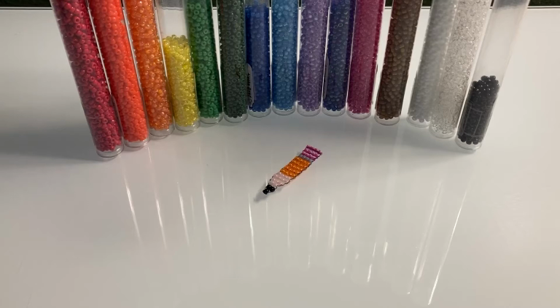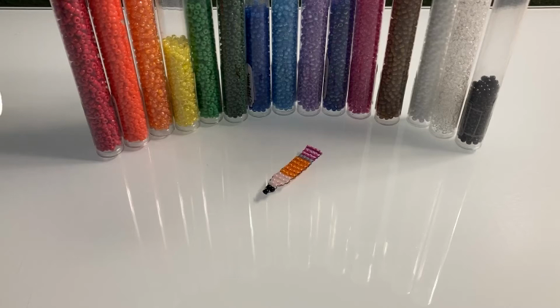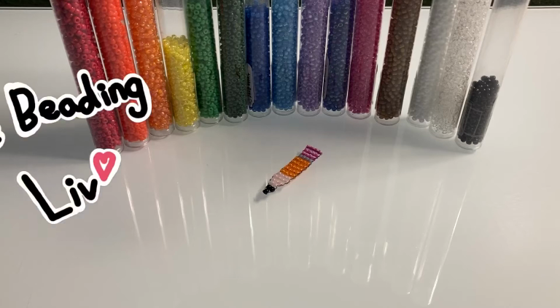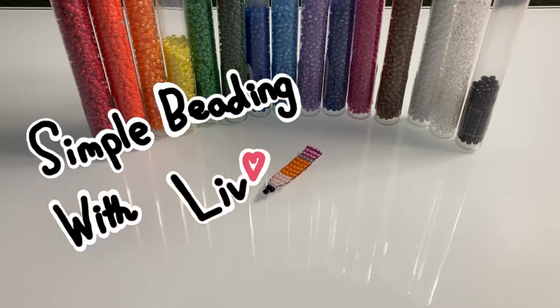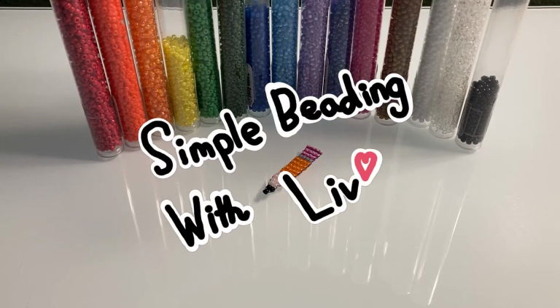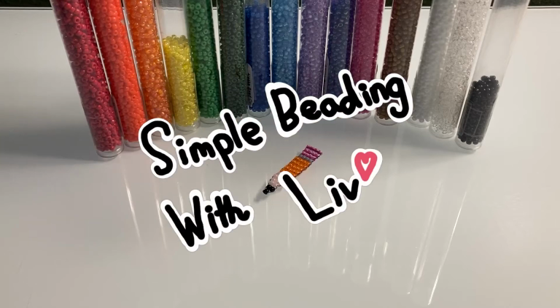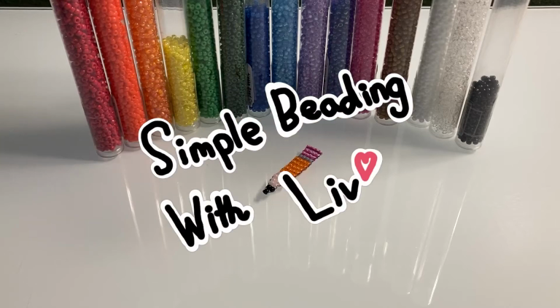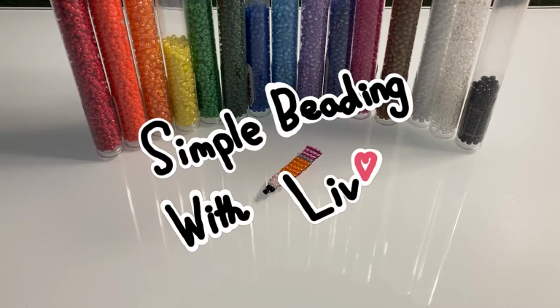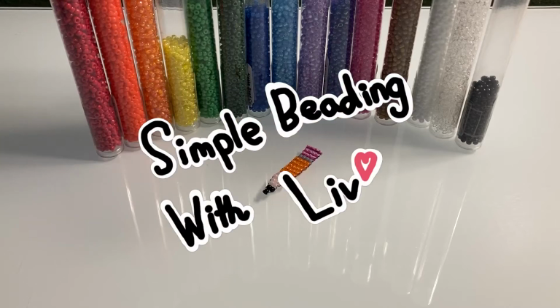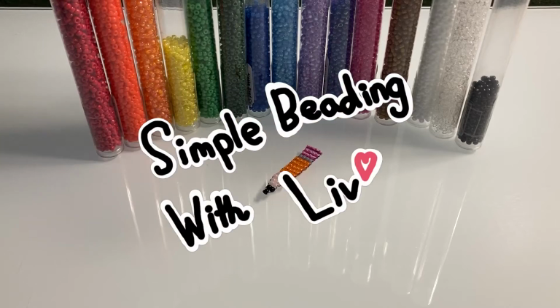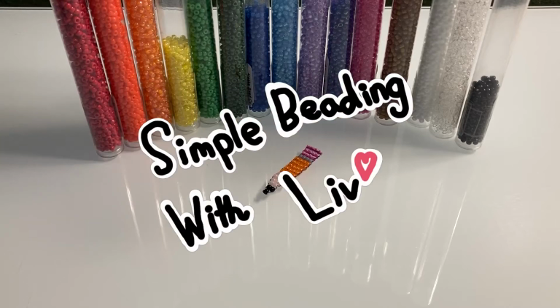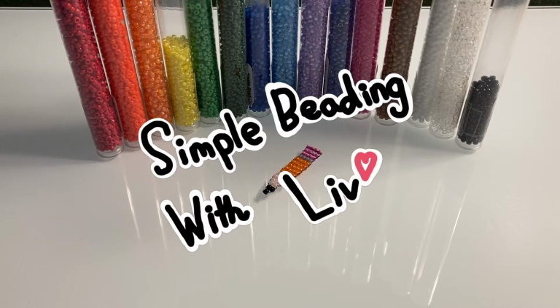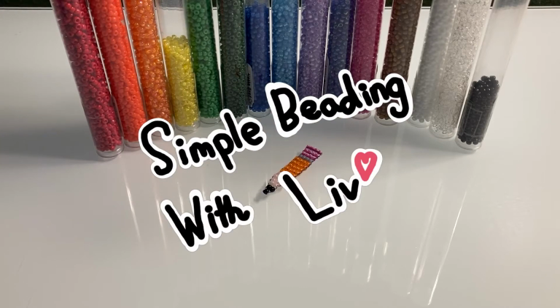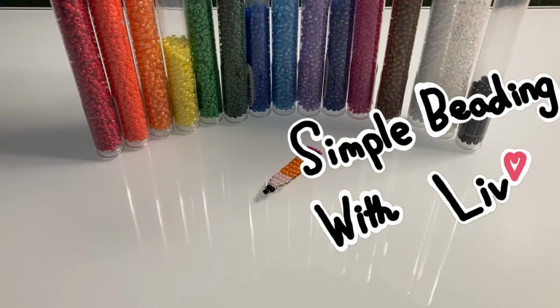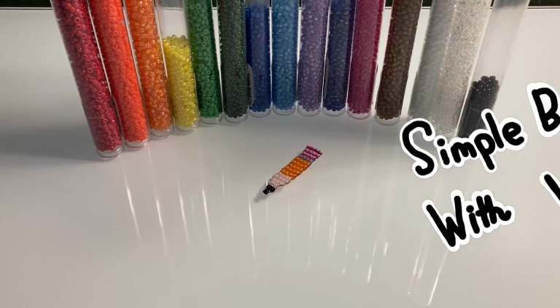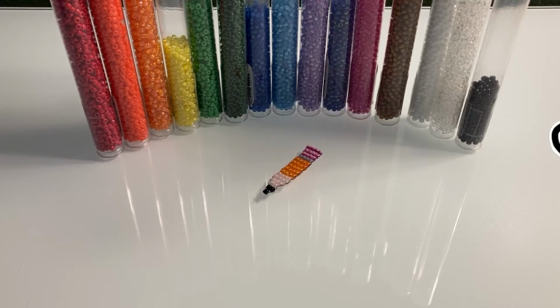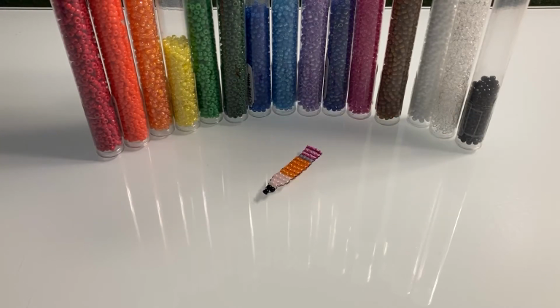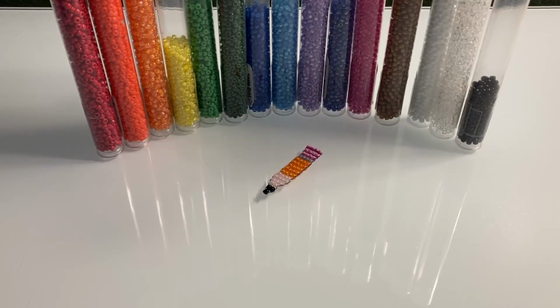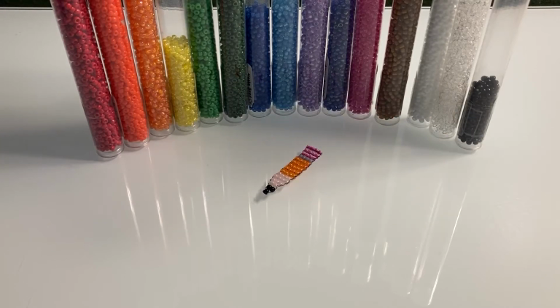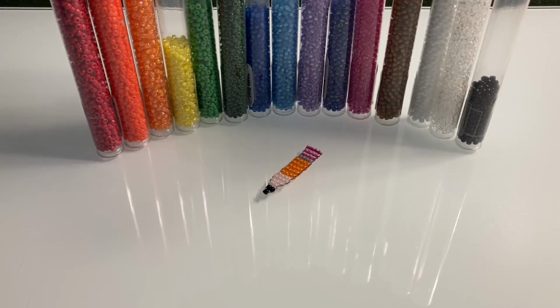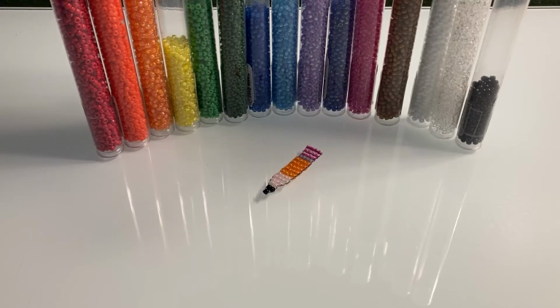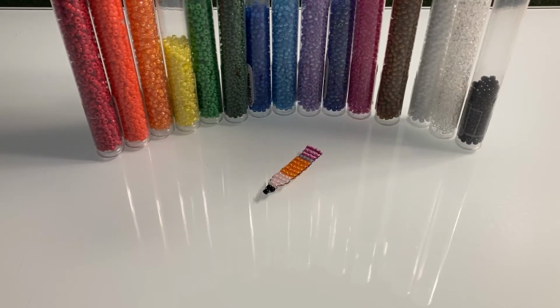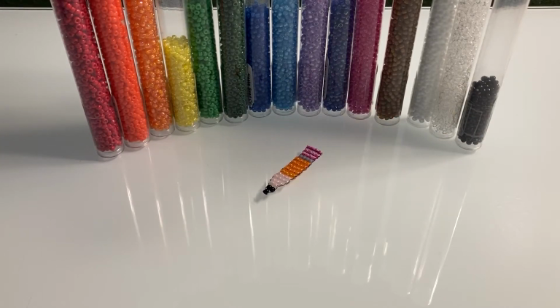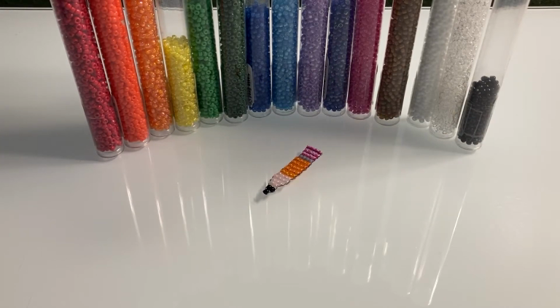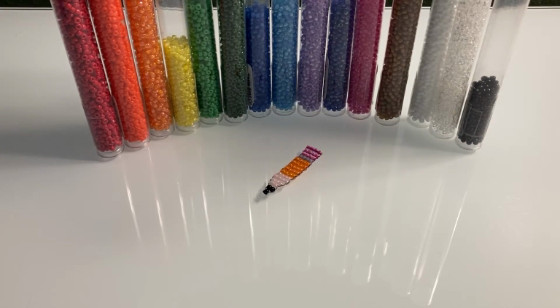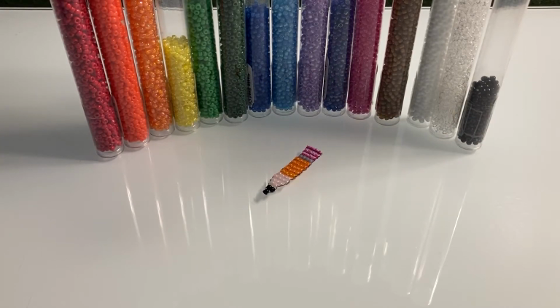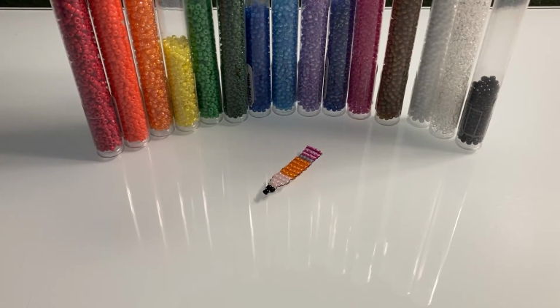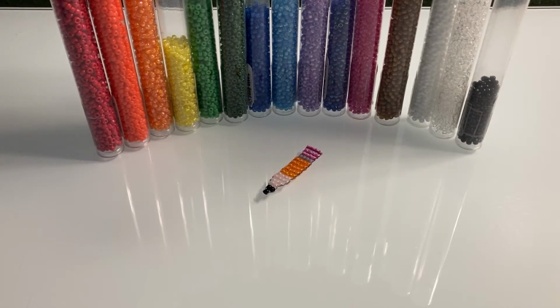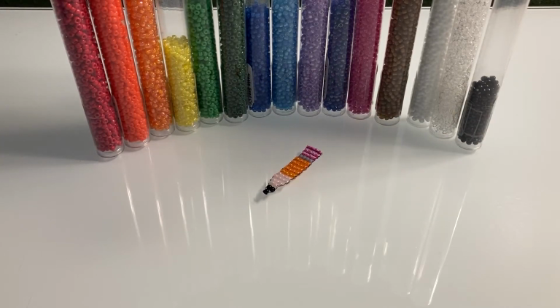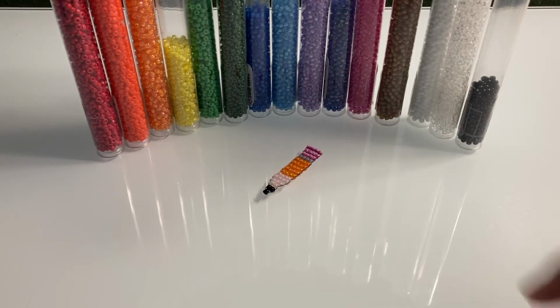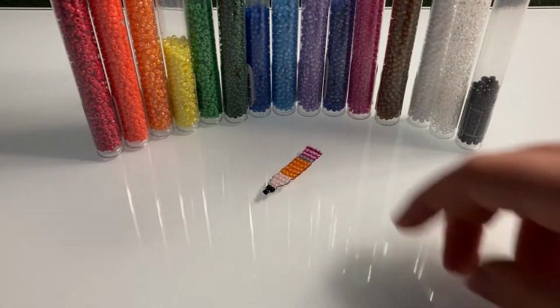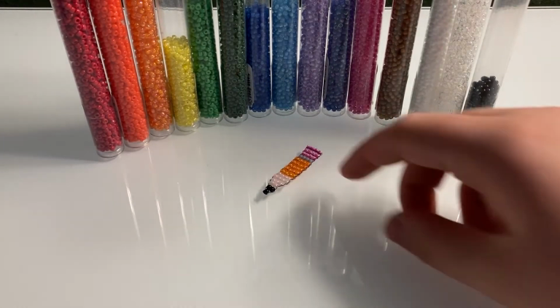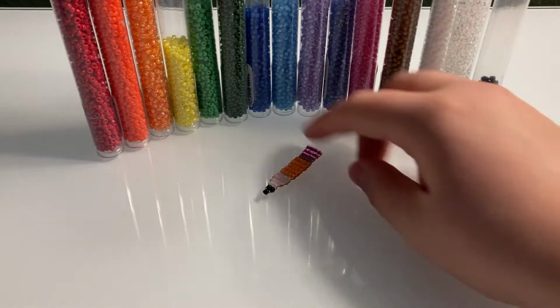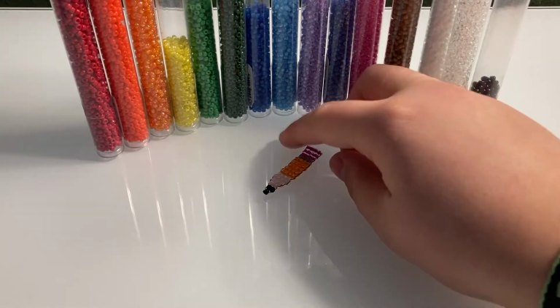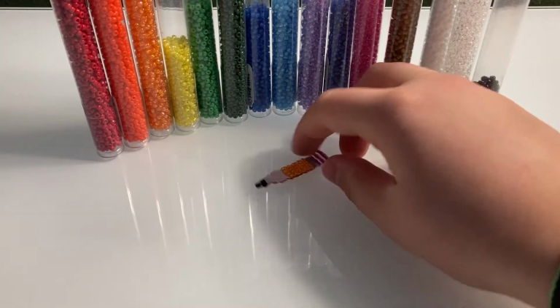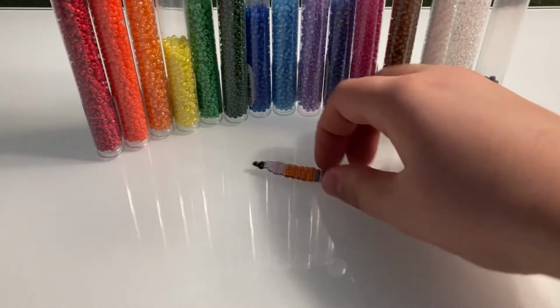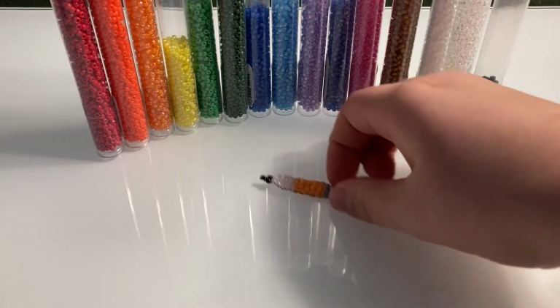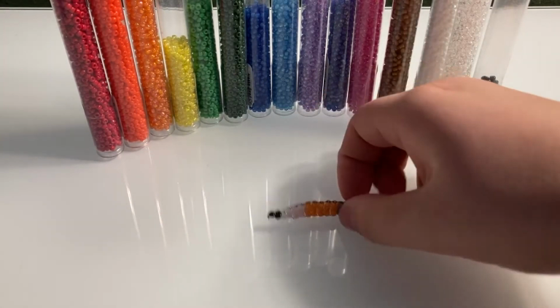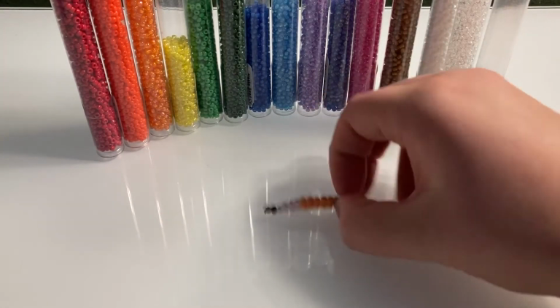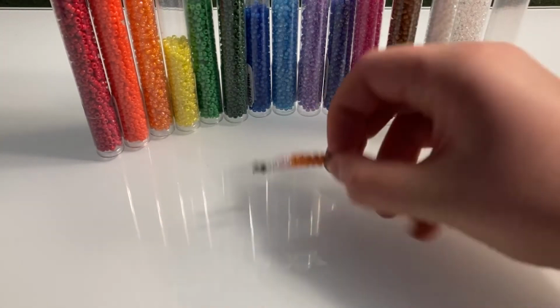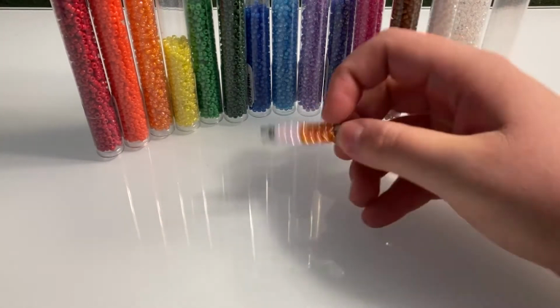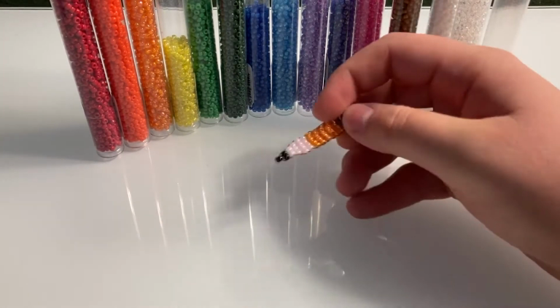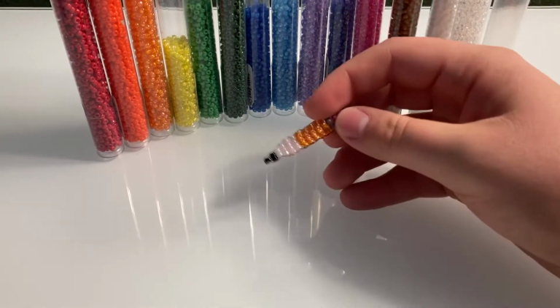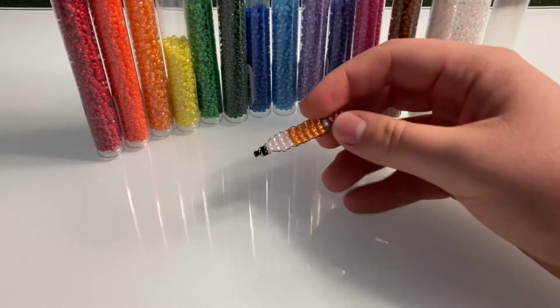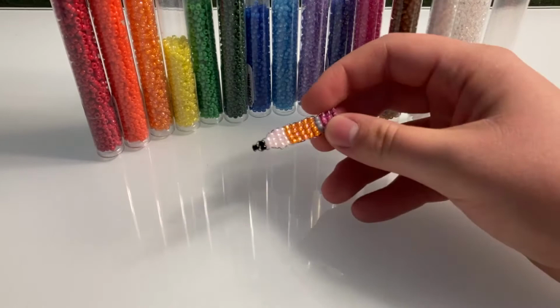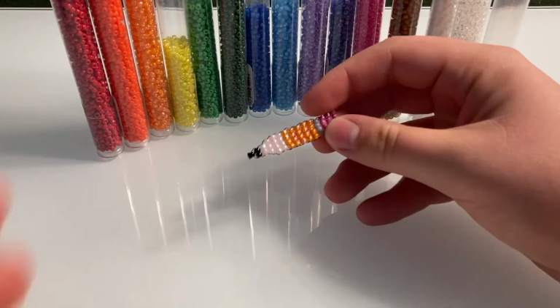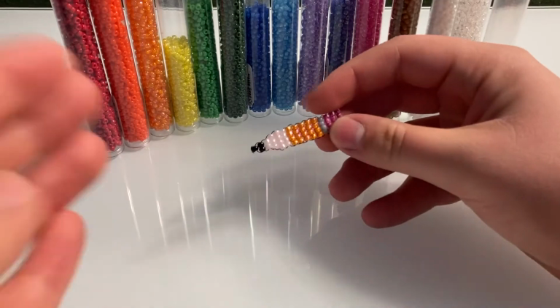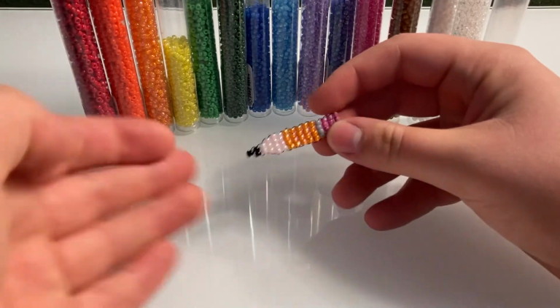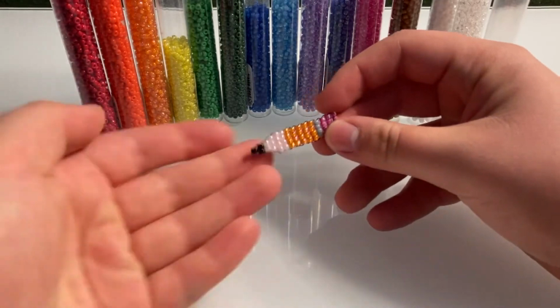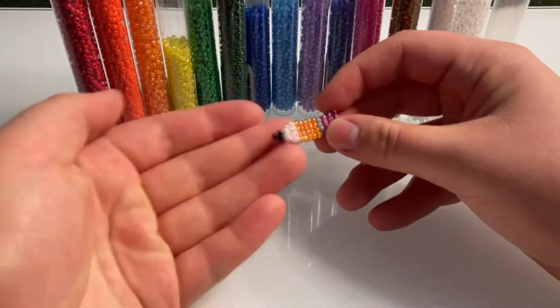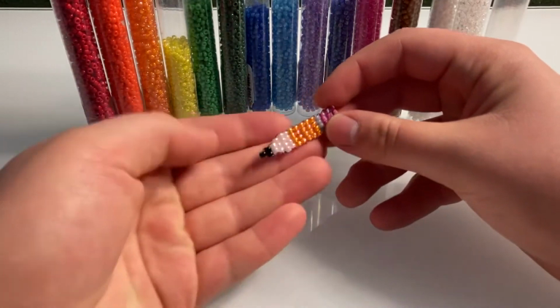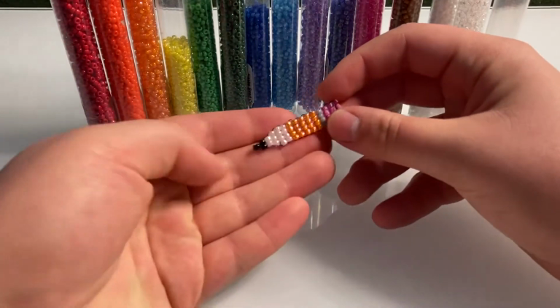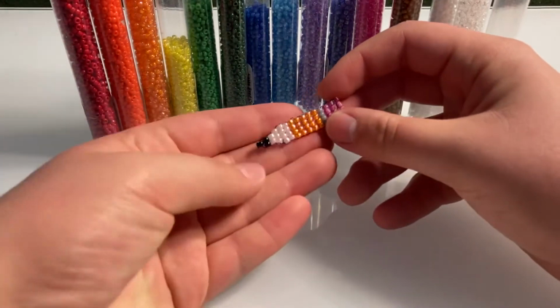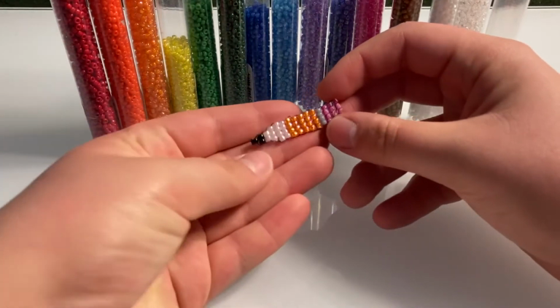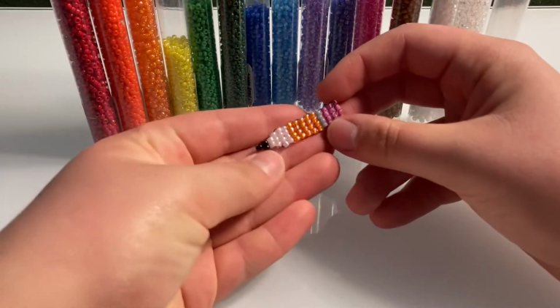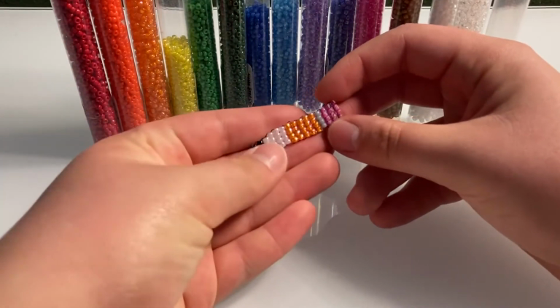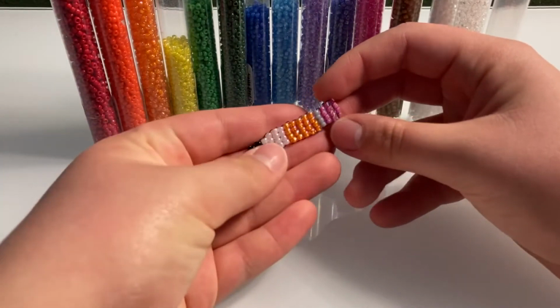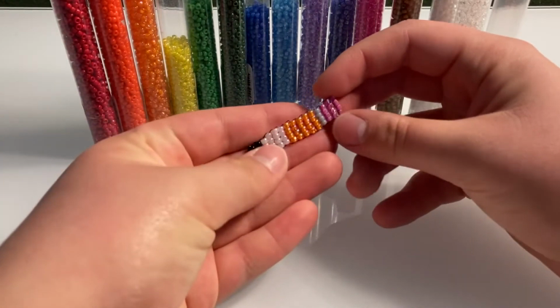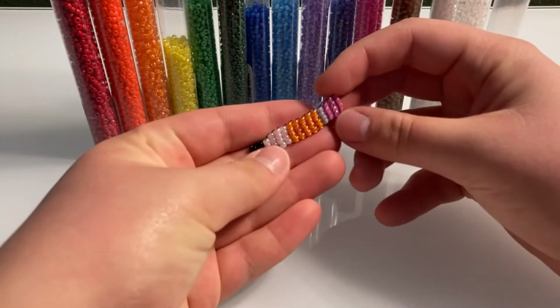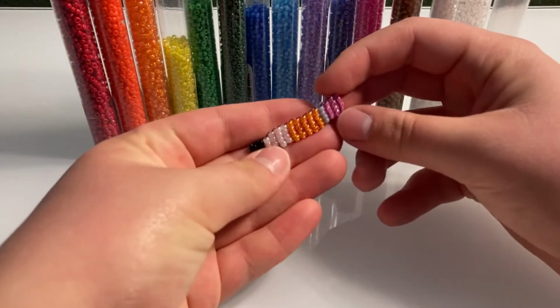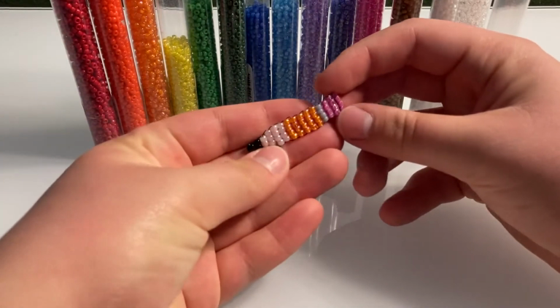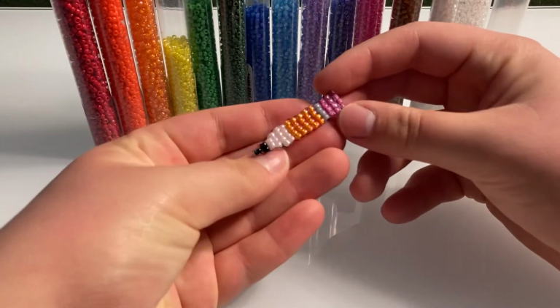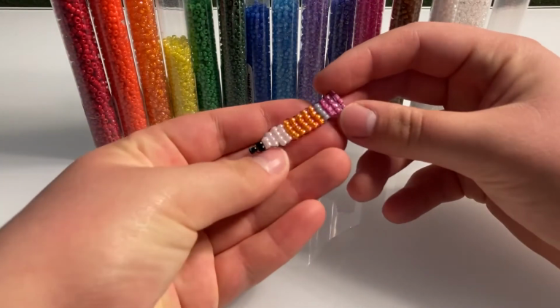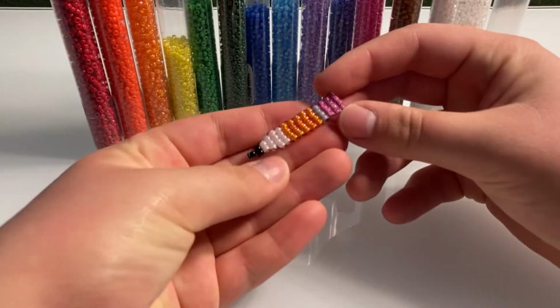Hello everybody! Welcome back to another video. Today we're going to be making this simple beaded pencil.